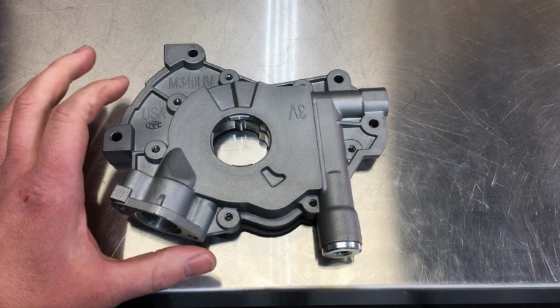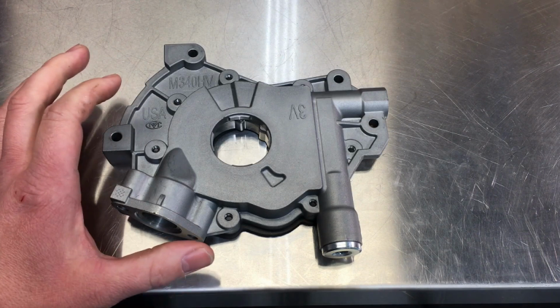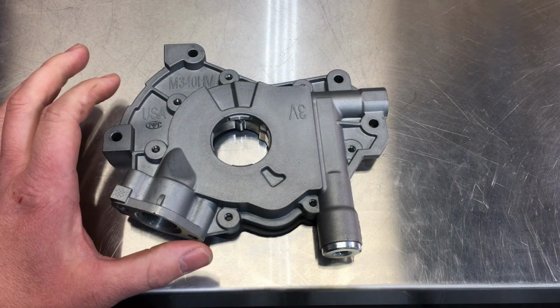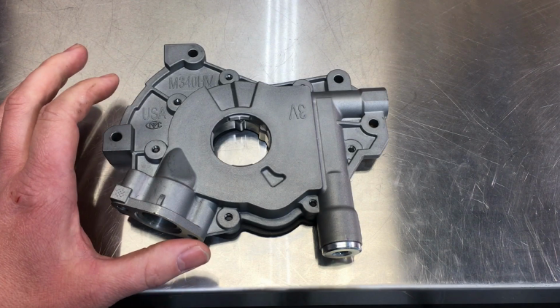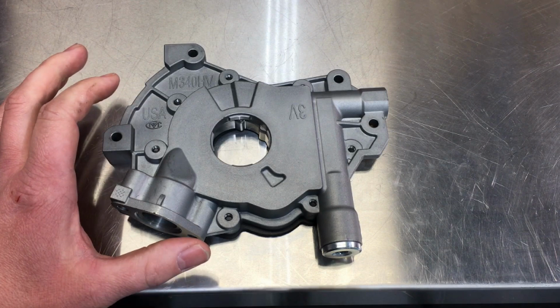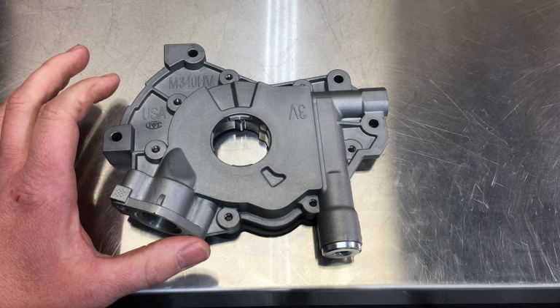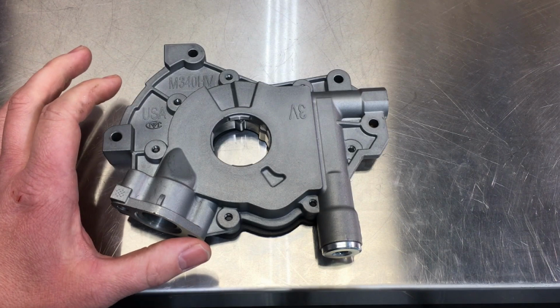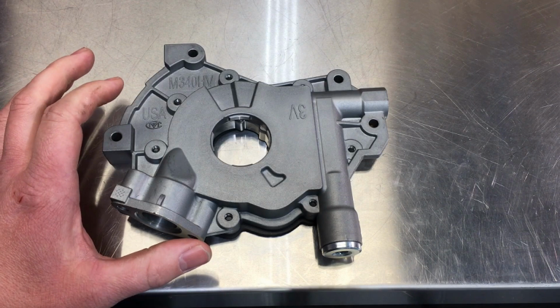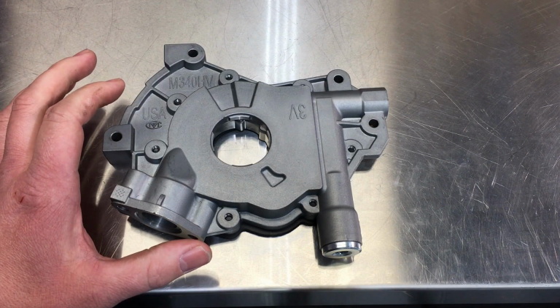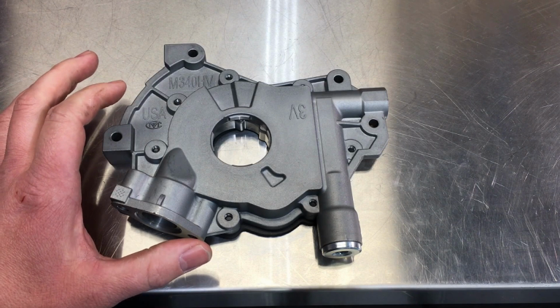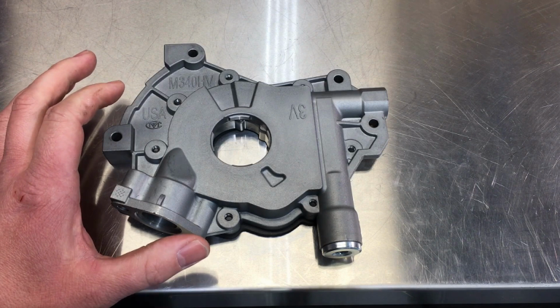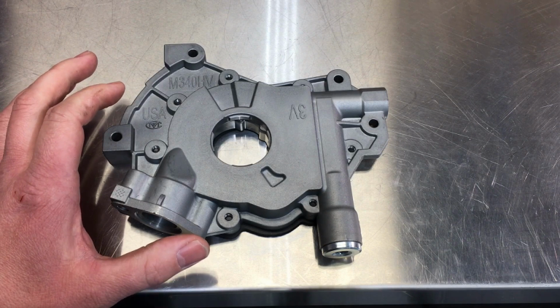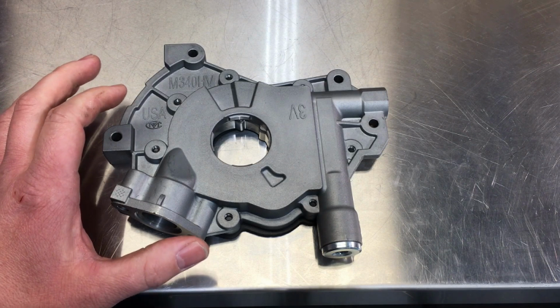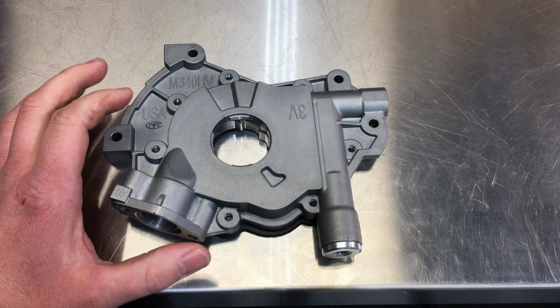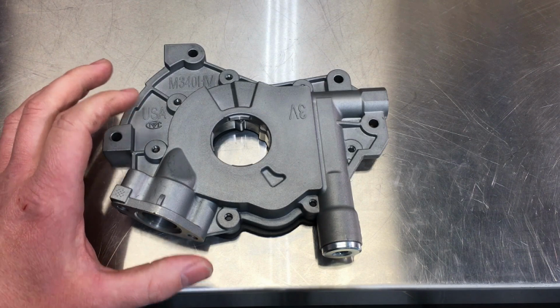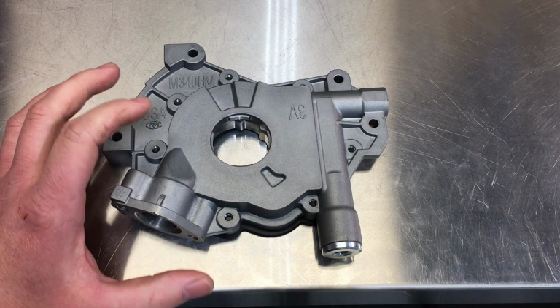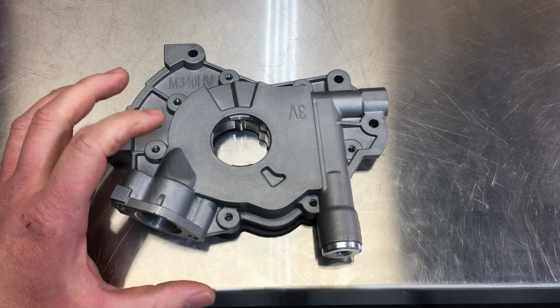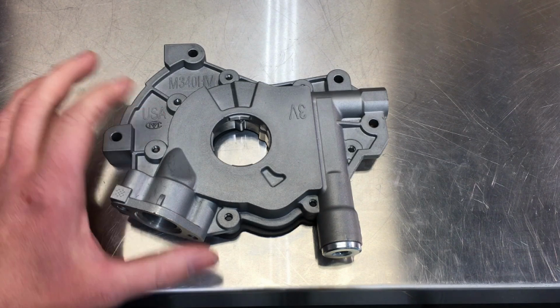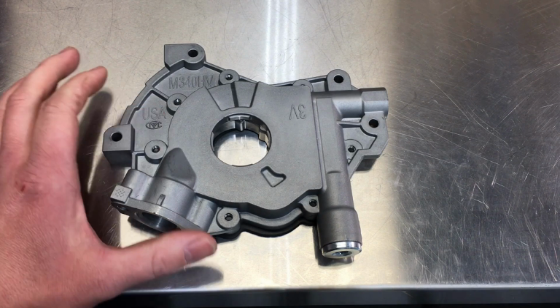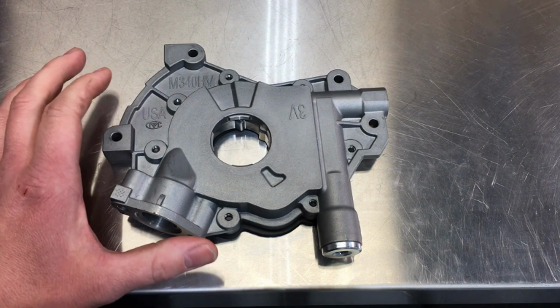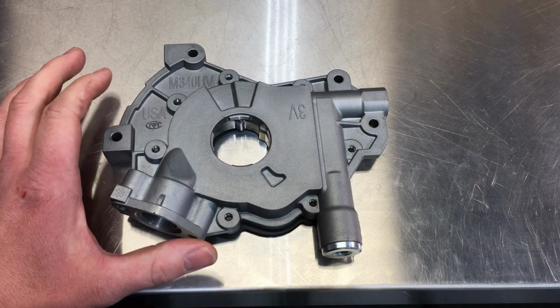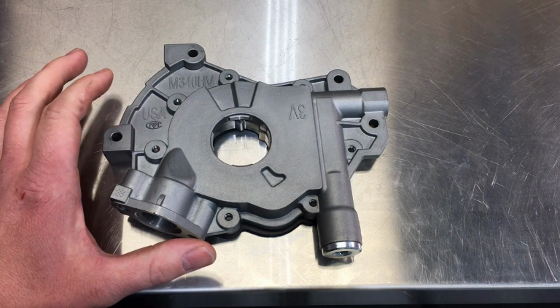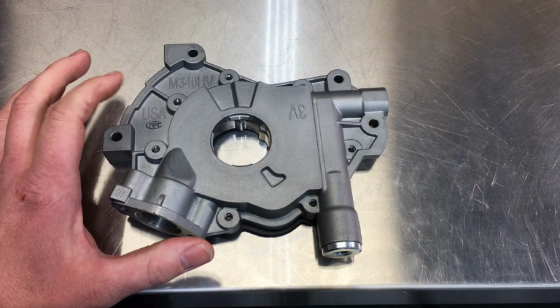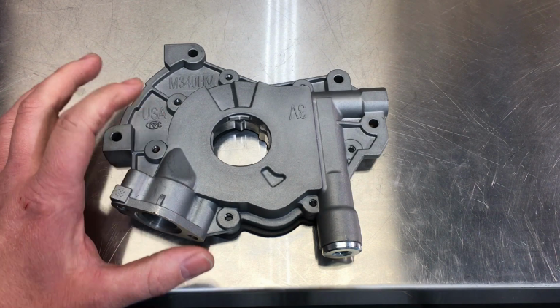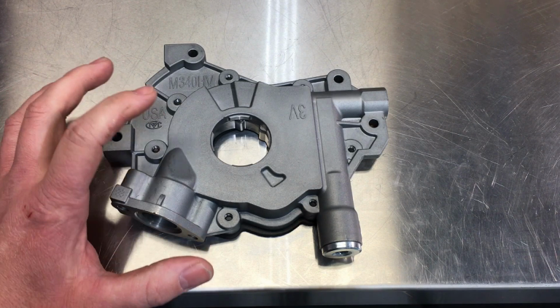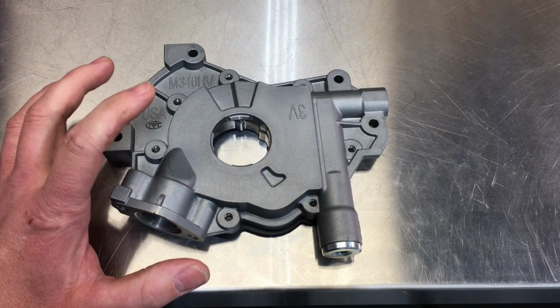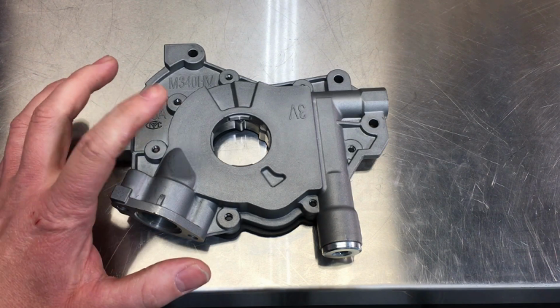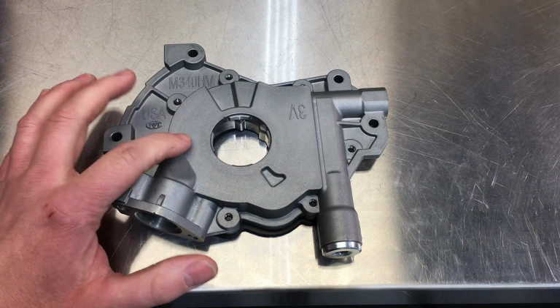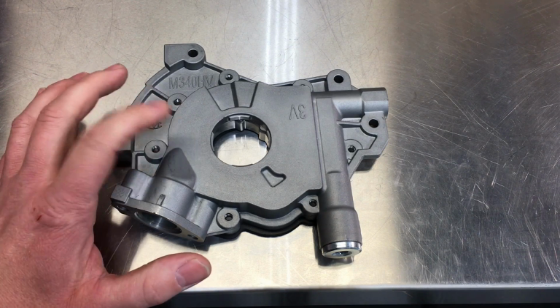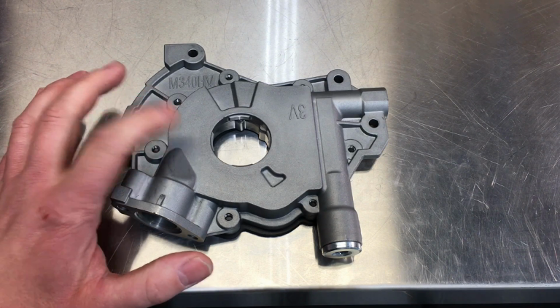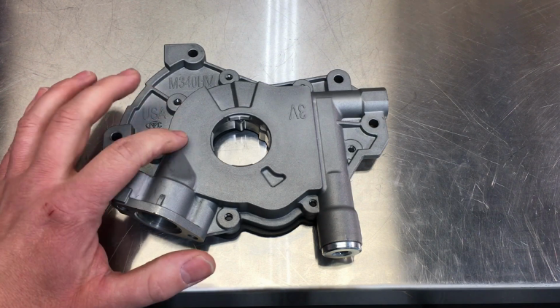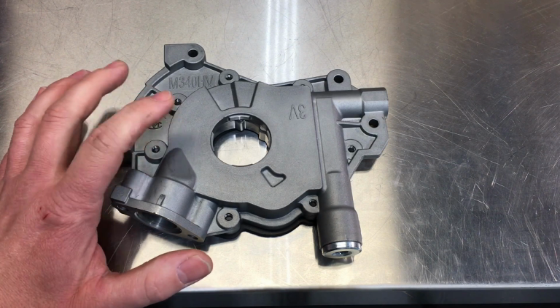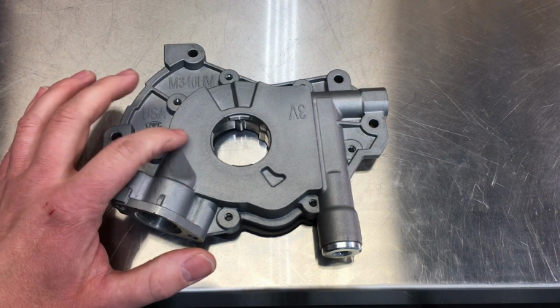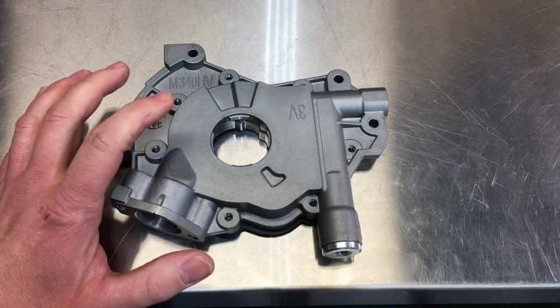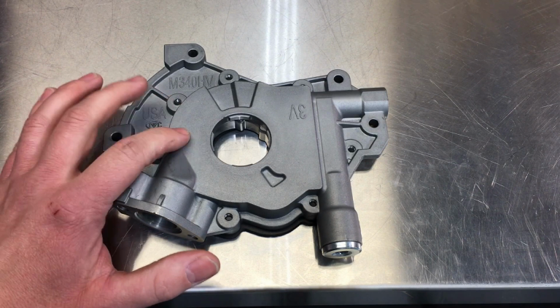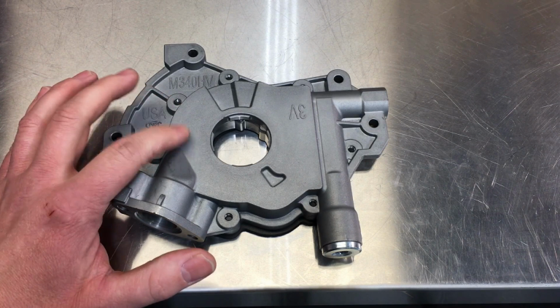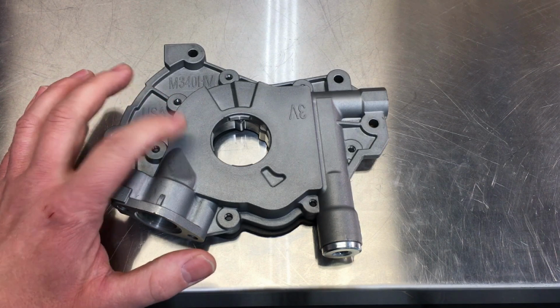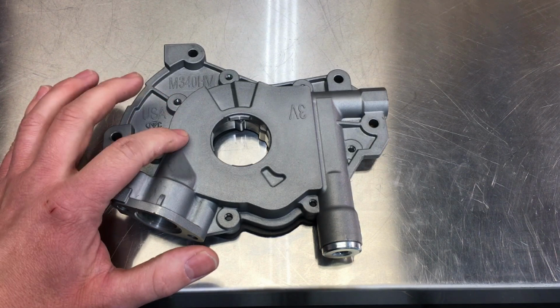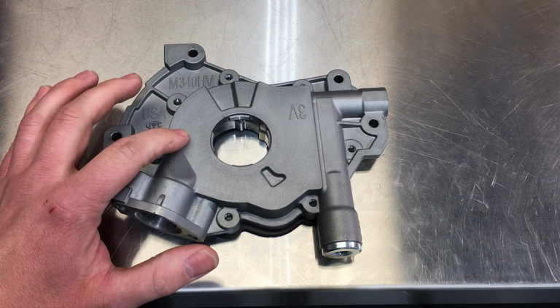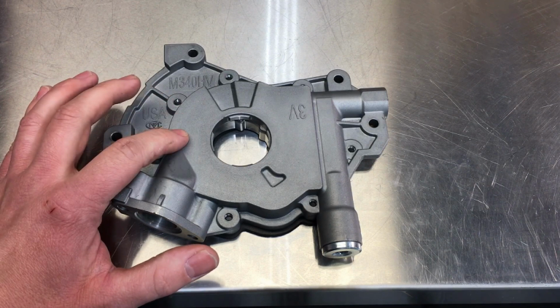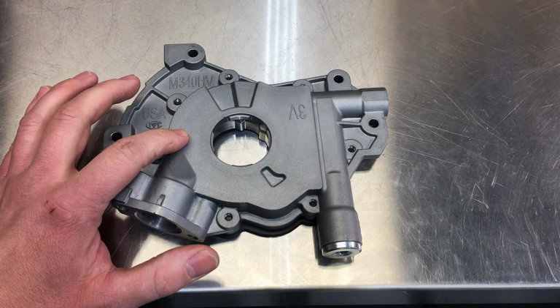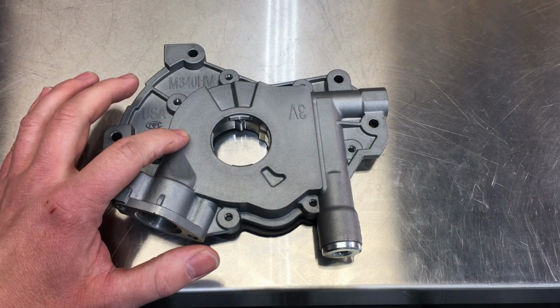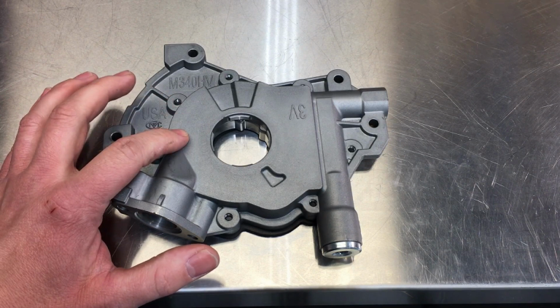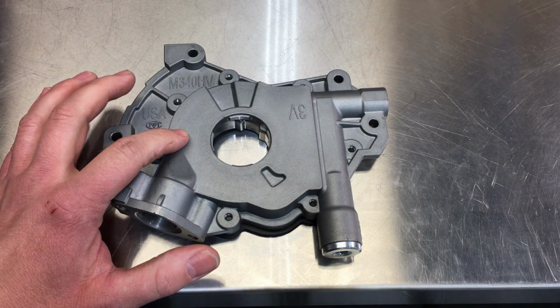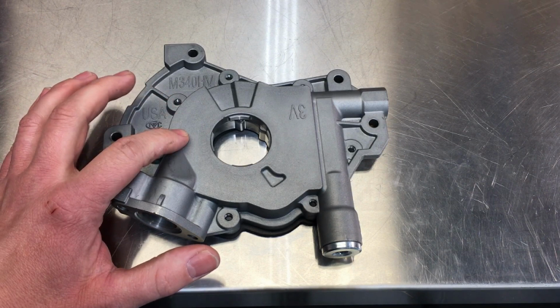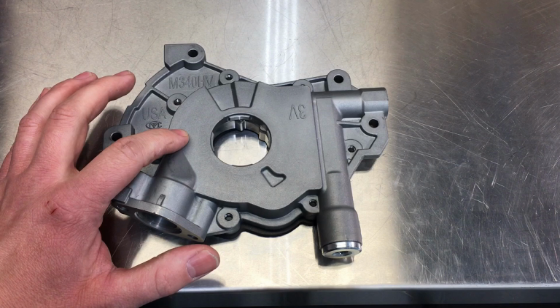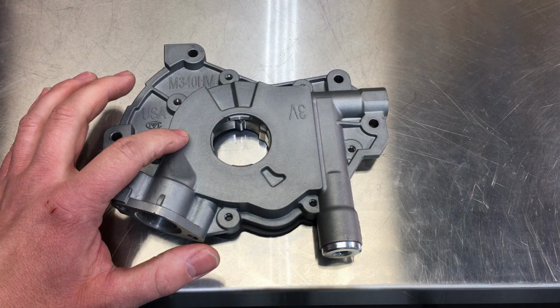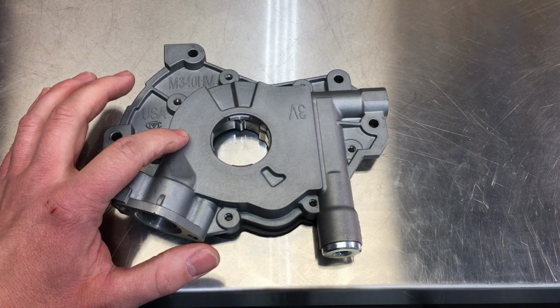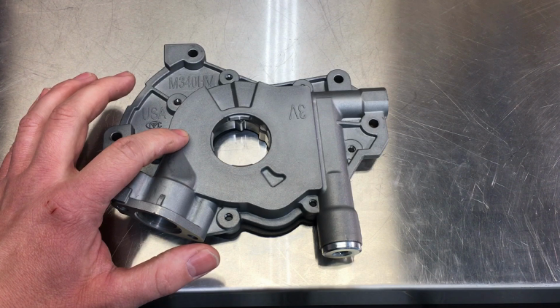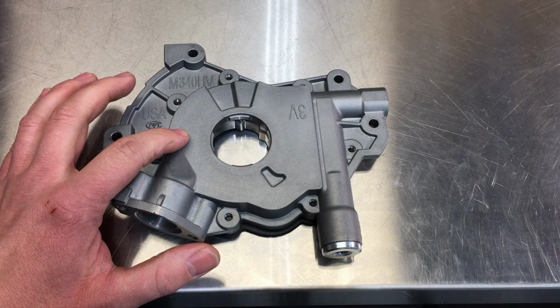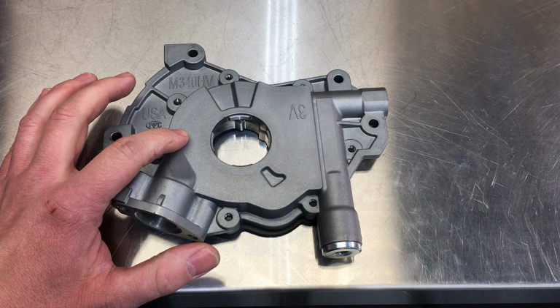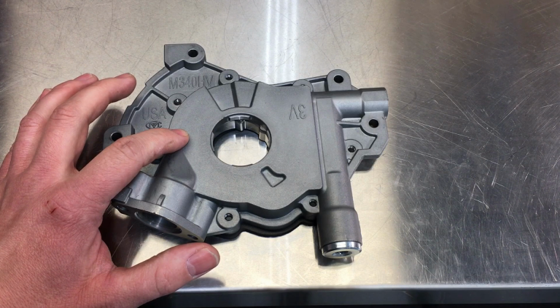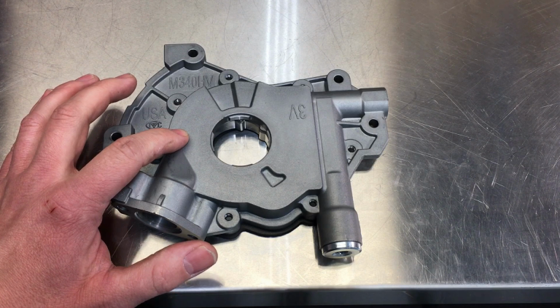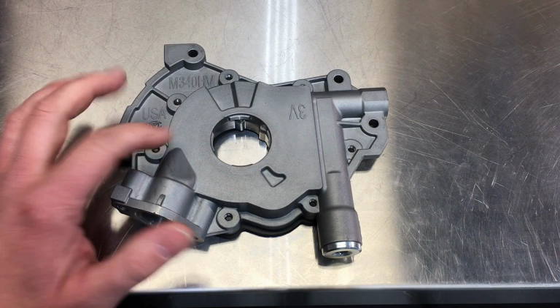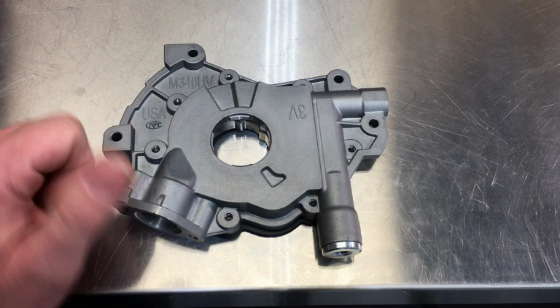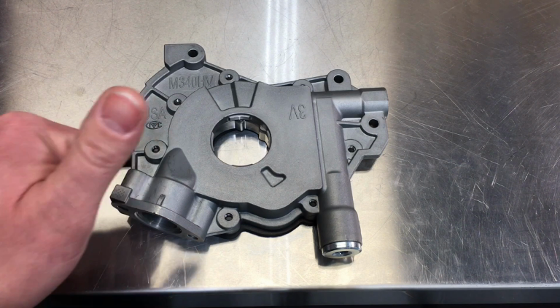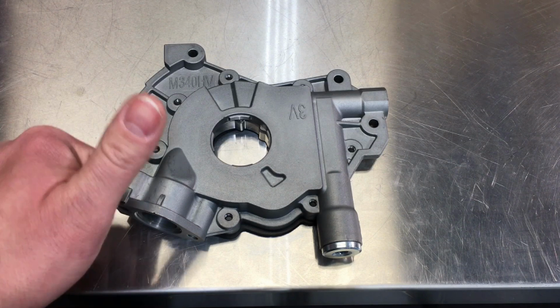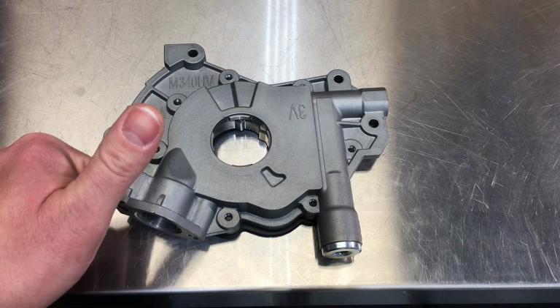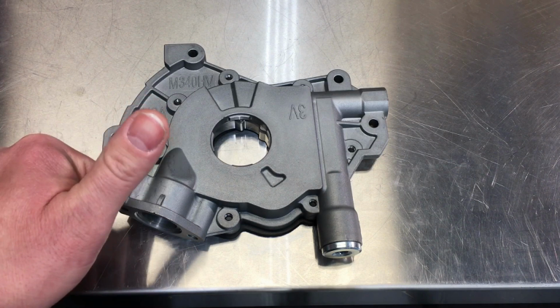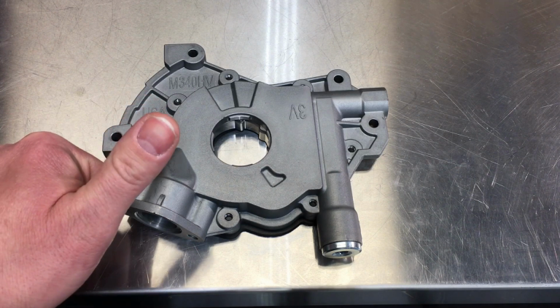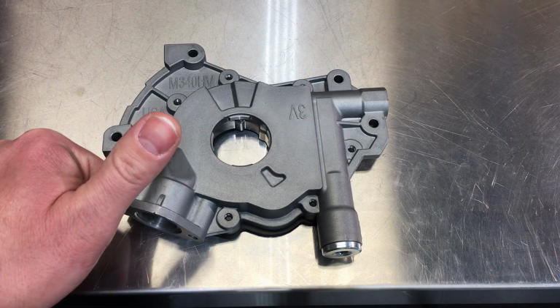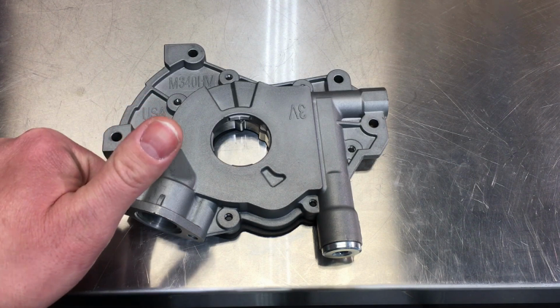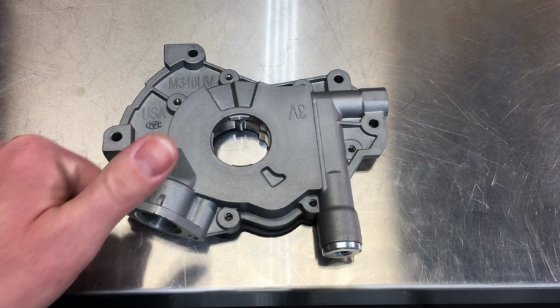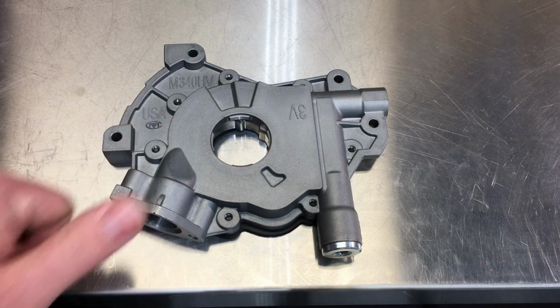Just to let you guys know, this pump is out there, and if you open up the front of your 5.4 three-valve for any reason, you'll want to pop one of these in there — you'll be glad you did. I'll see you guys next time.